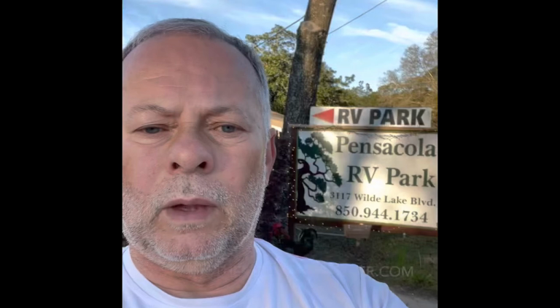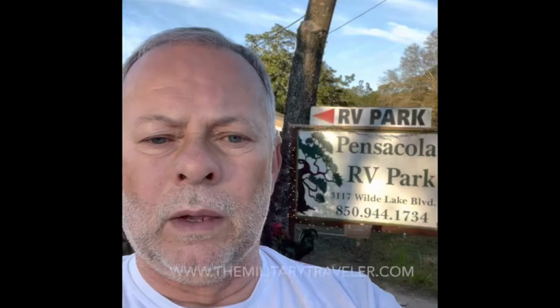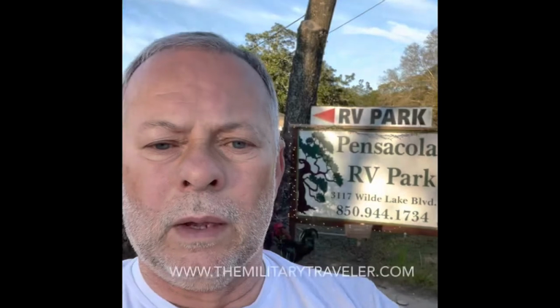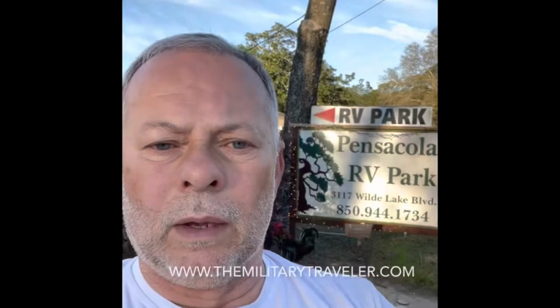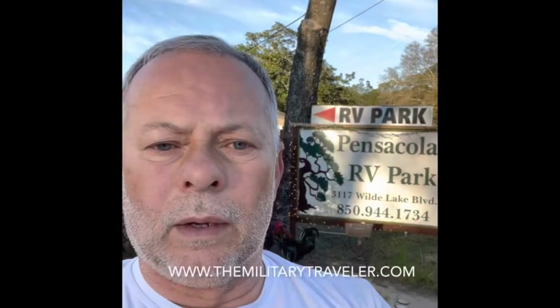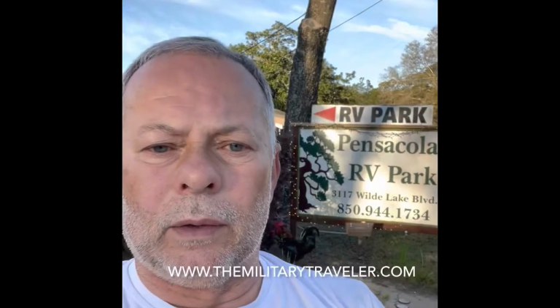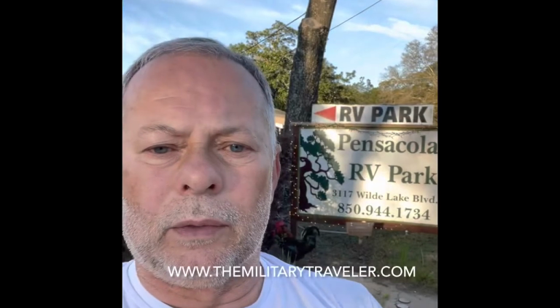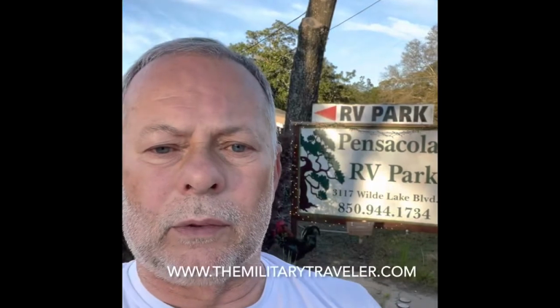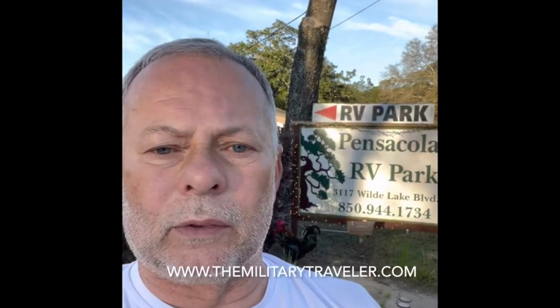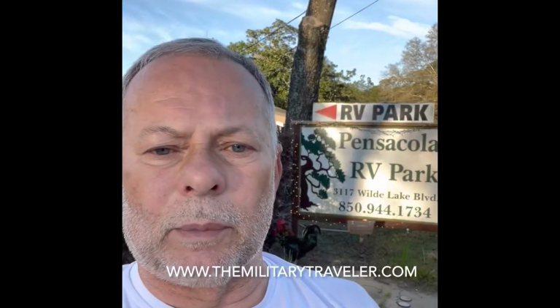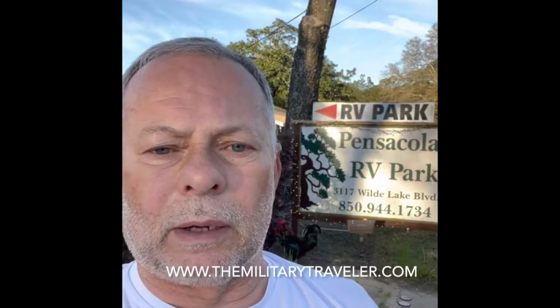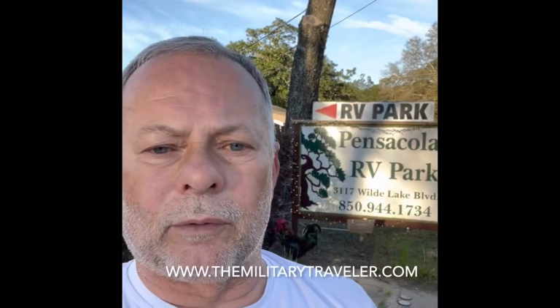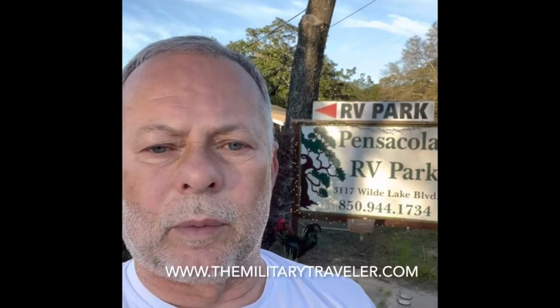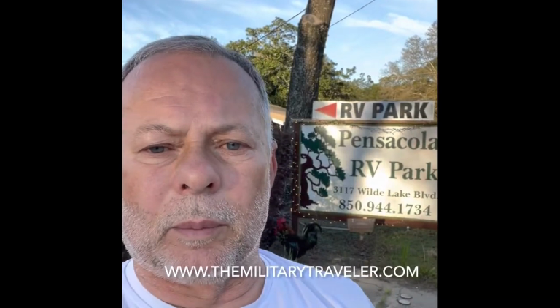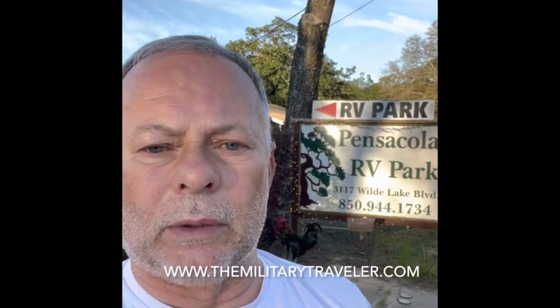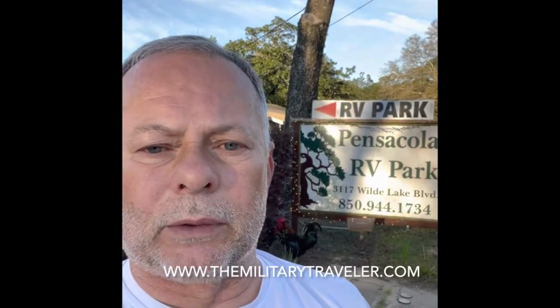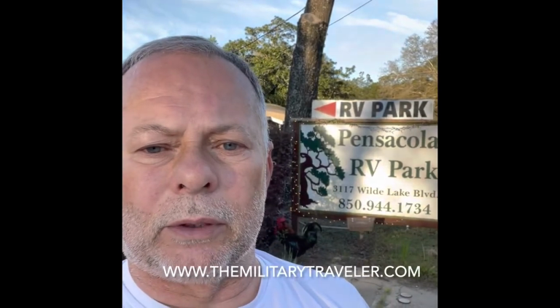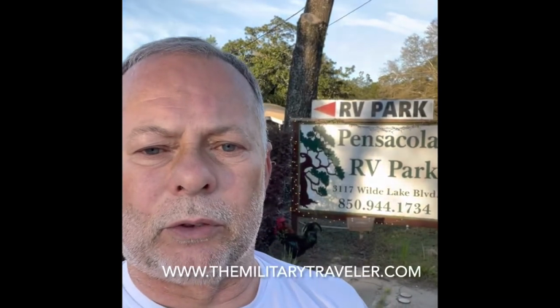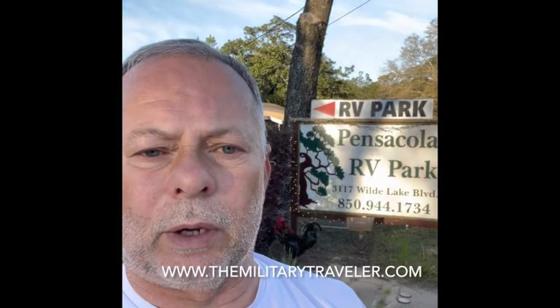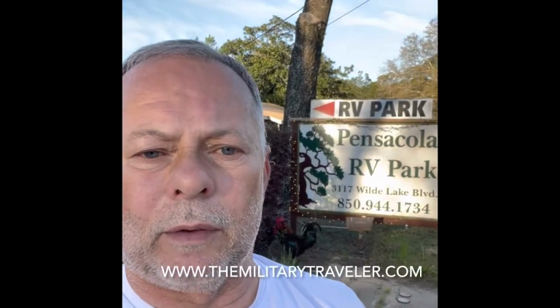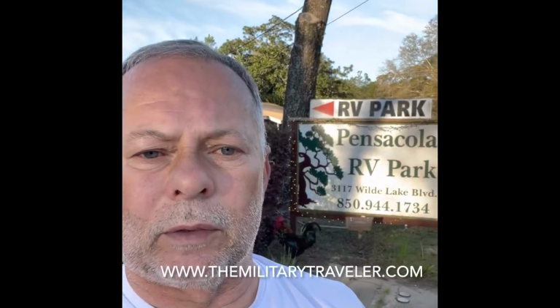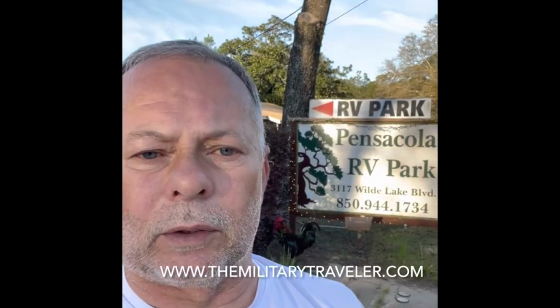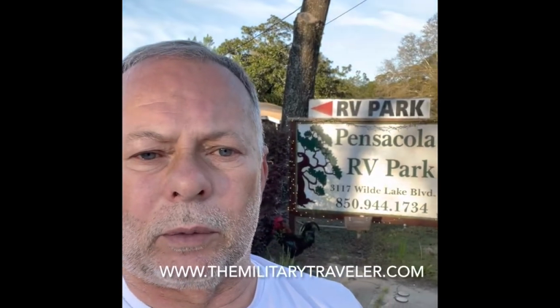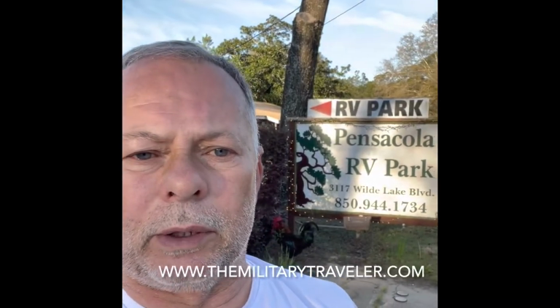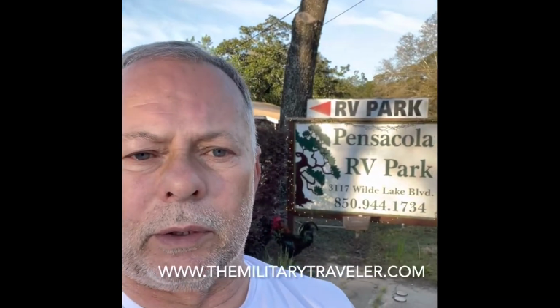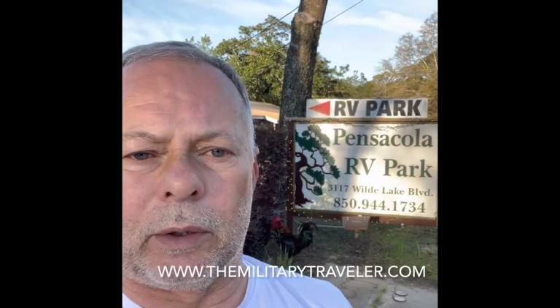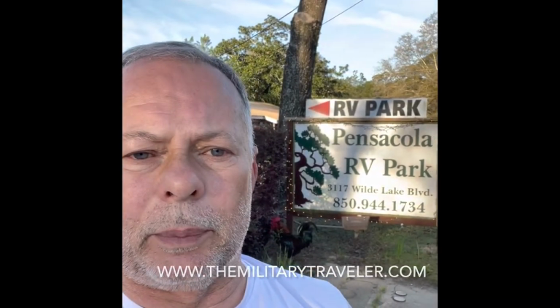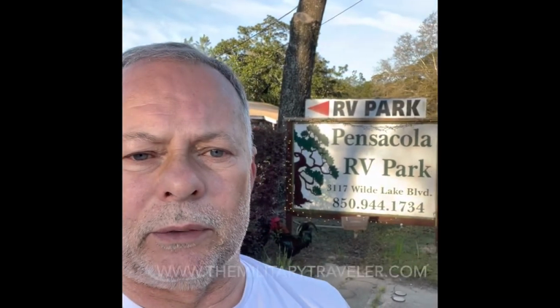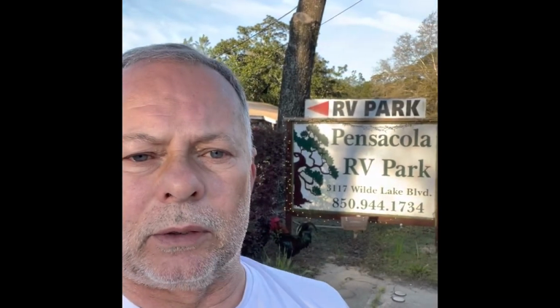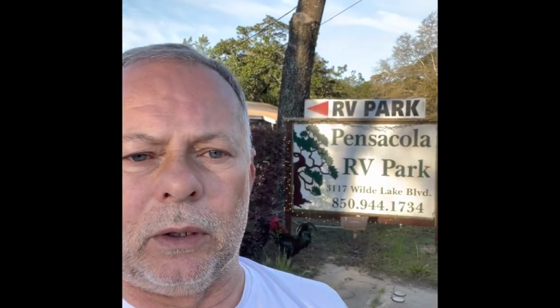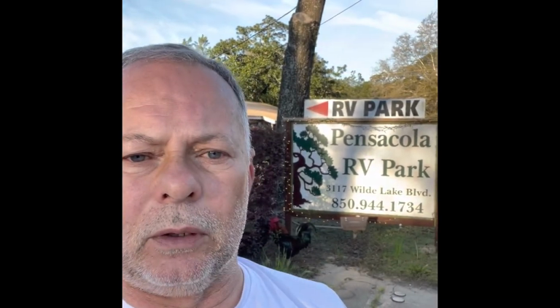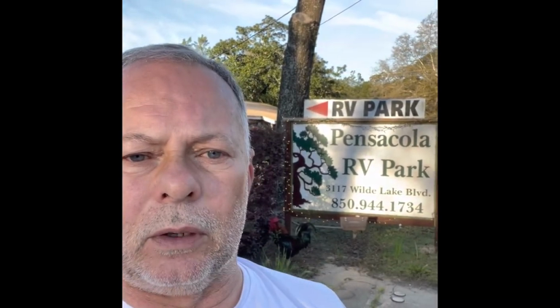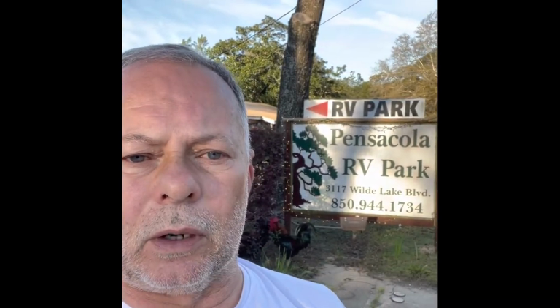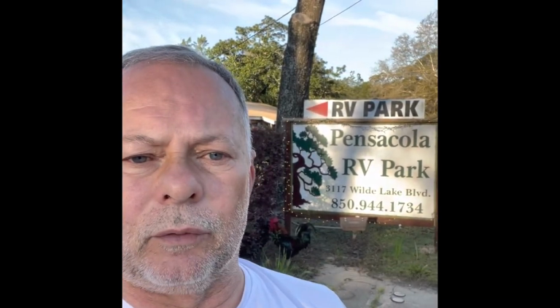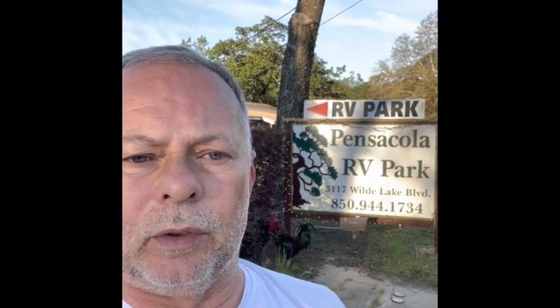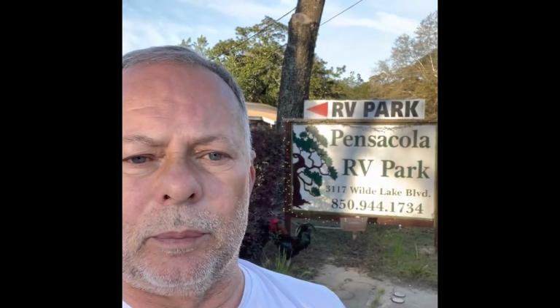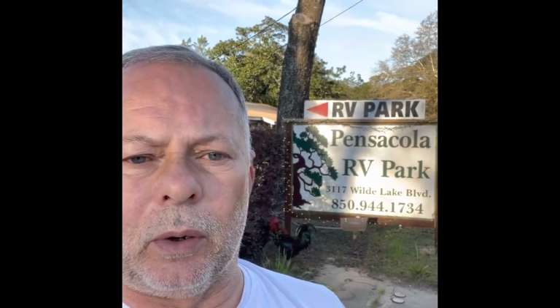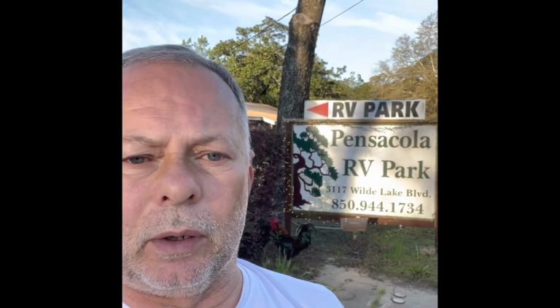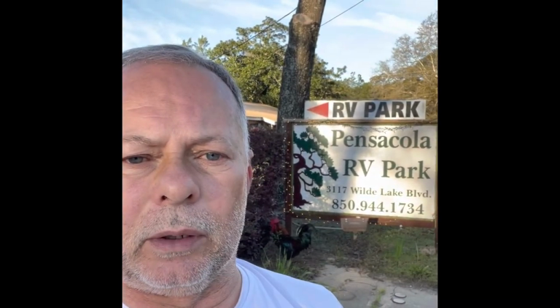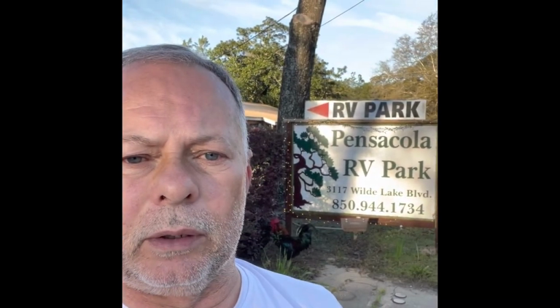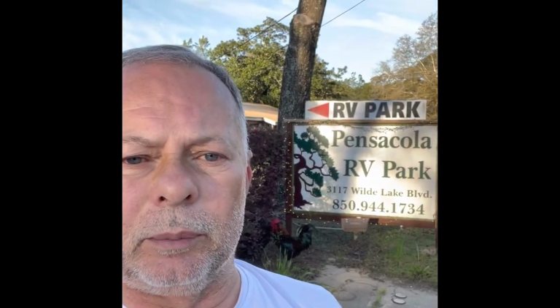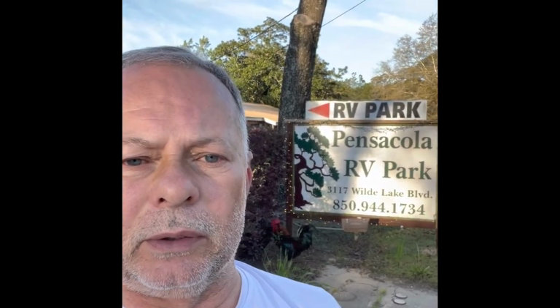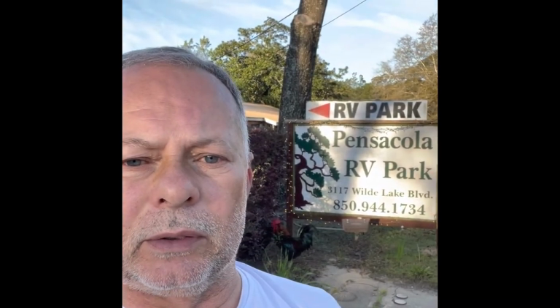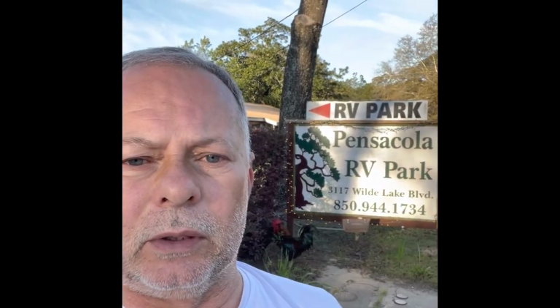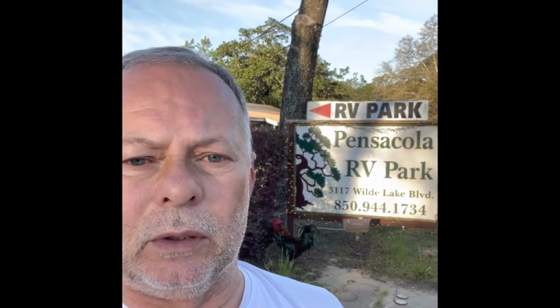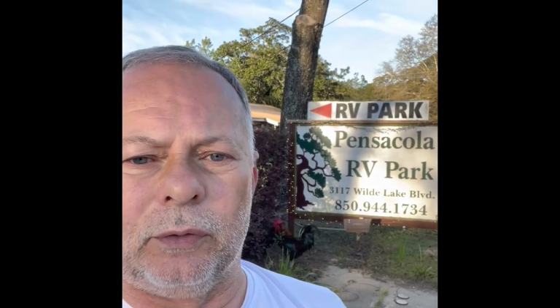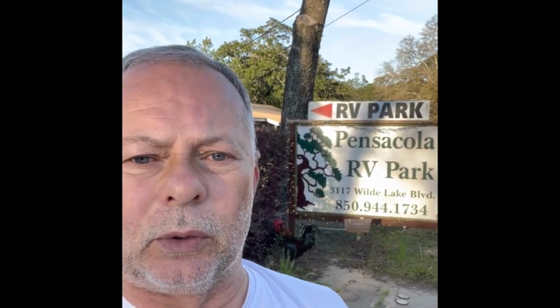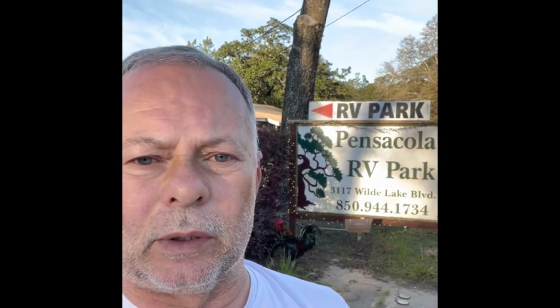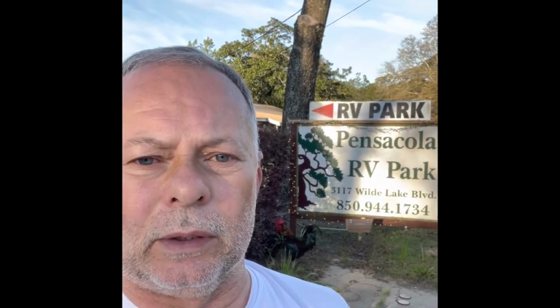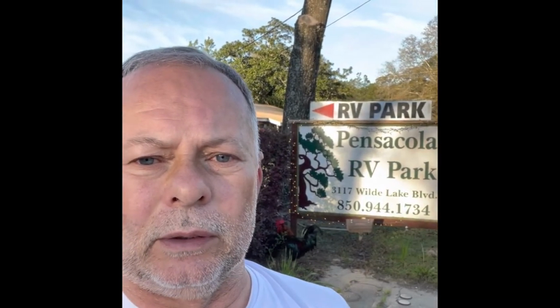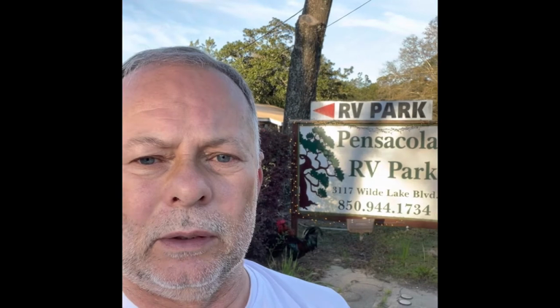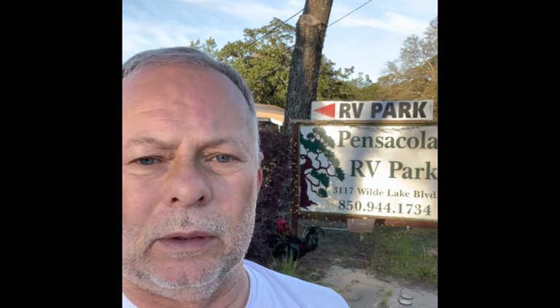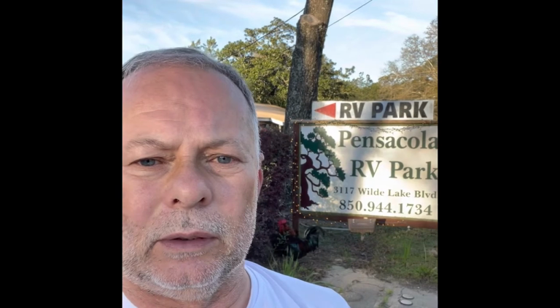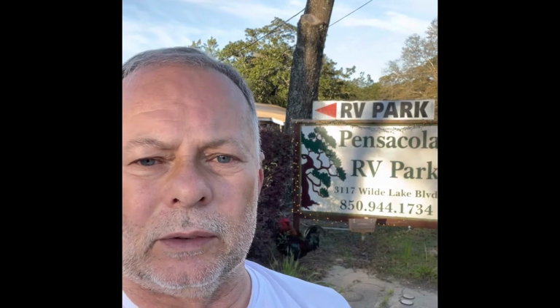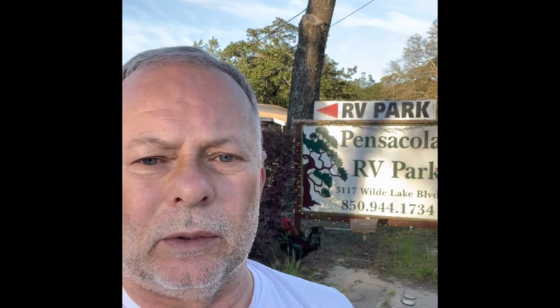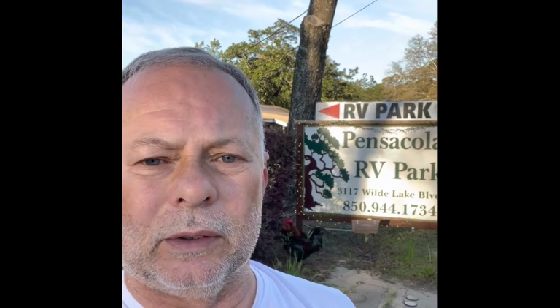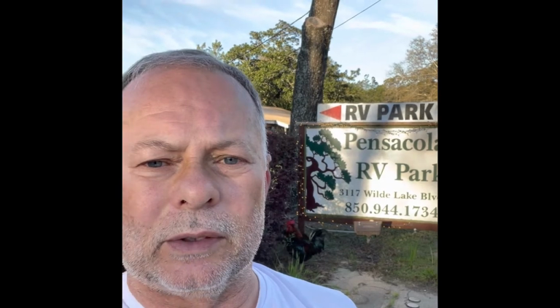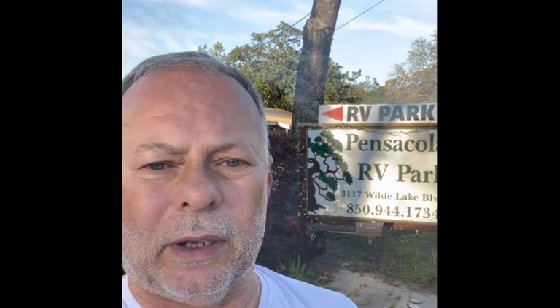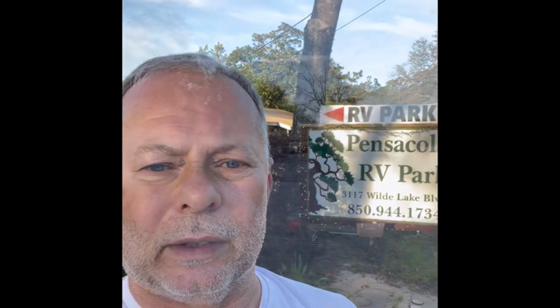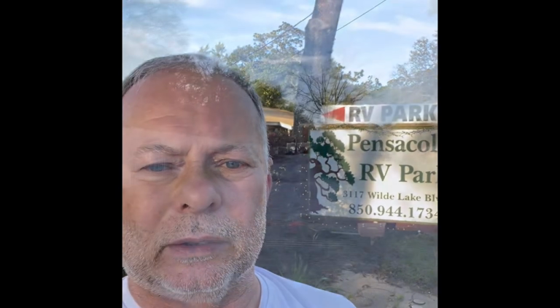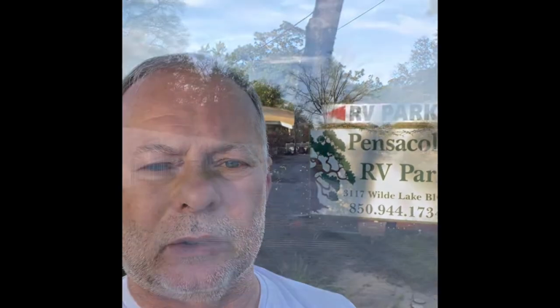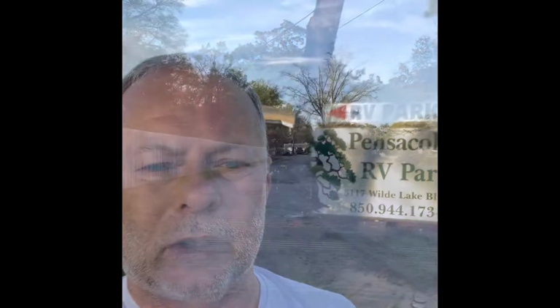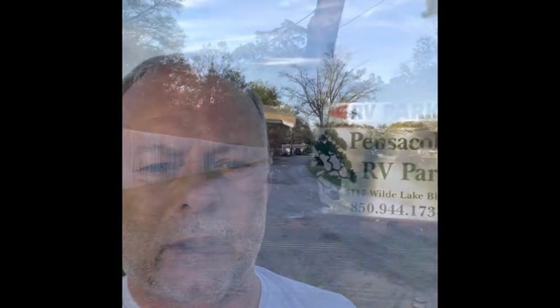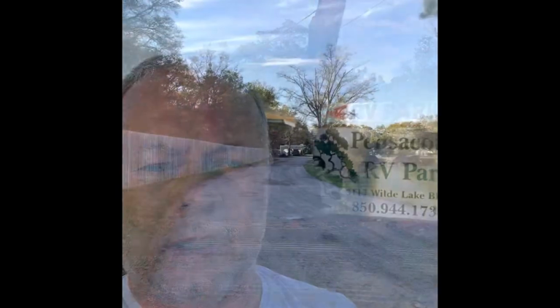This is Mike from the Military Traveler. We're here at the Pensacola RV Park in Pensacola, Florida. Let's go inside and check it out.